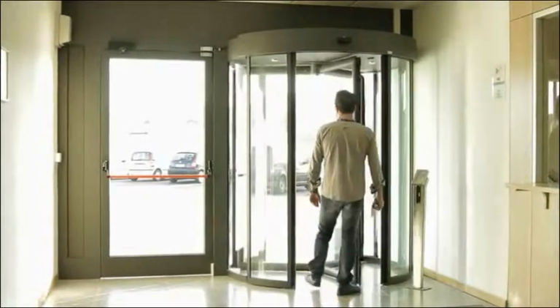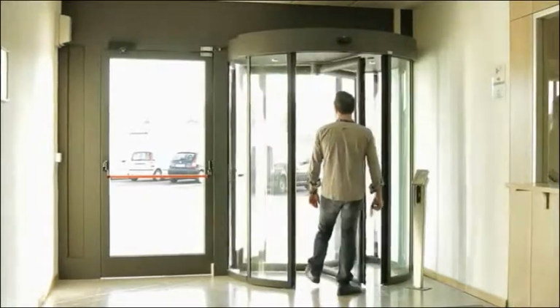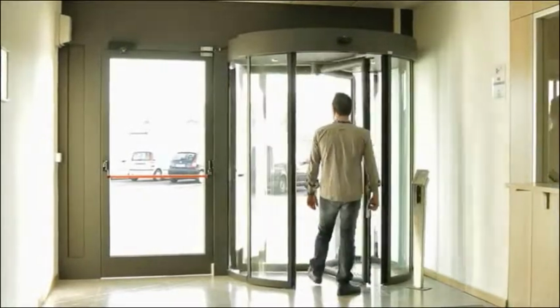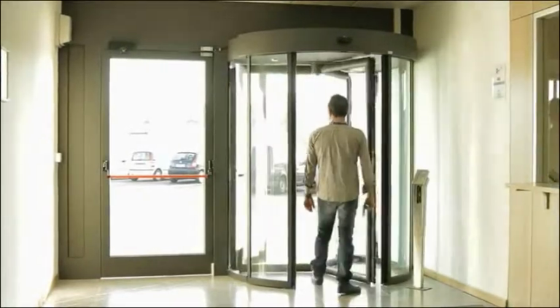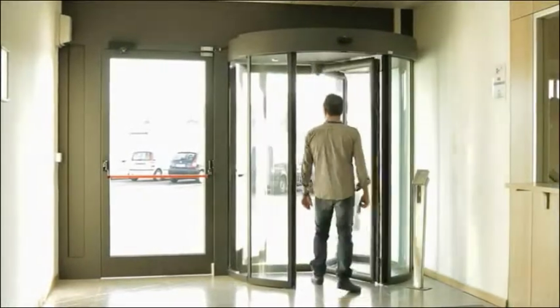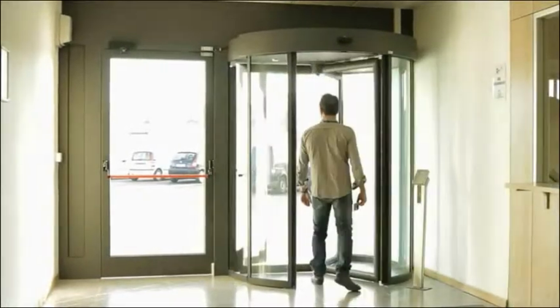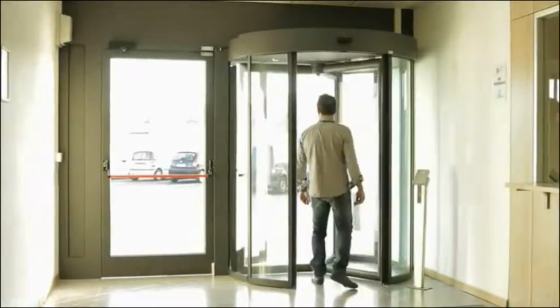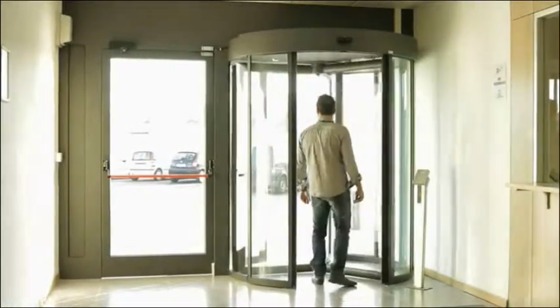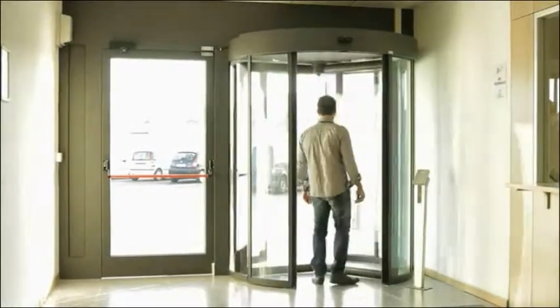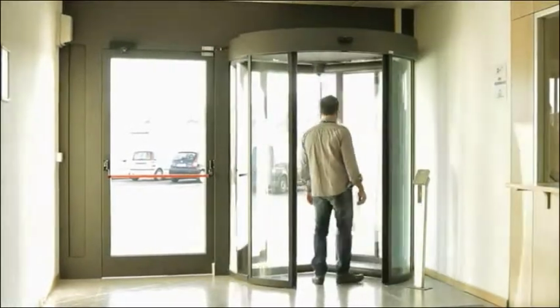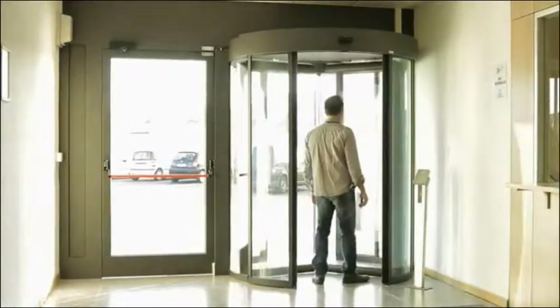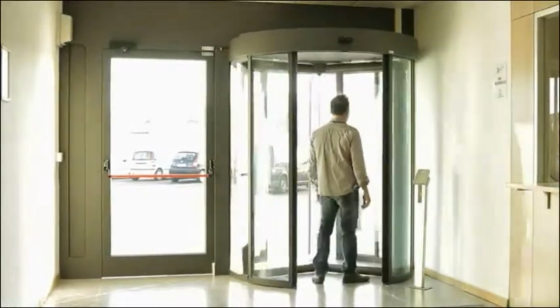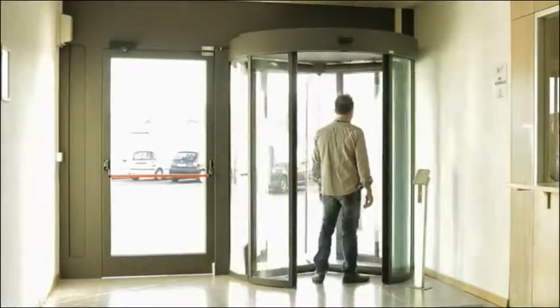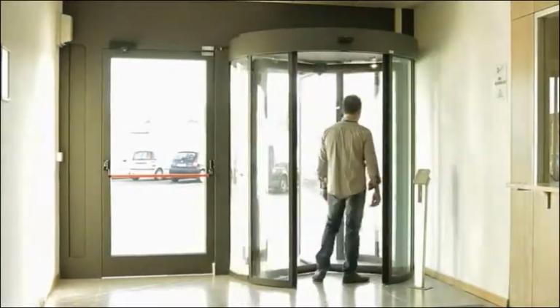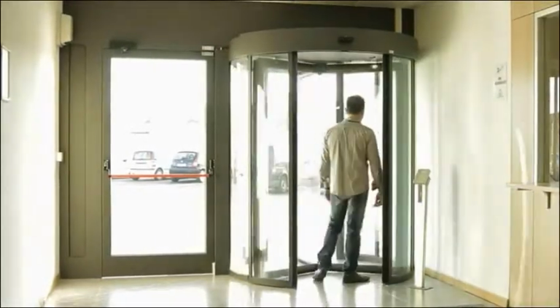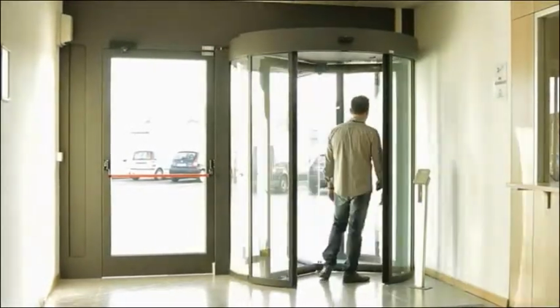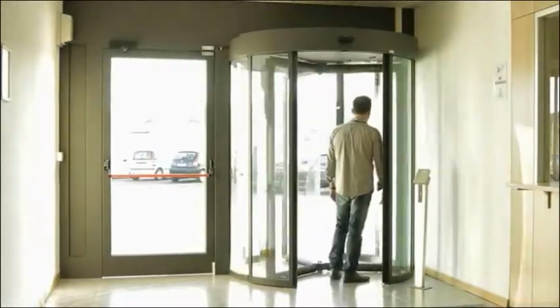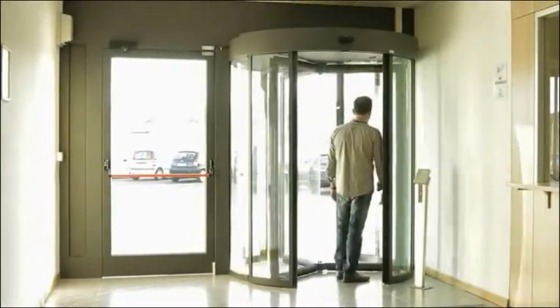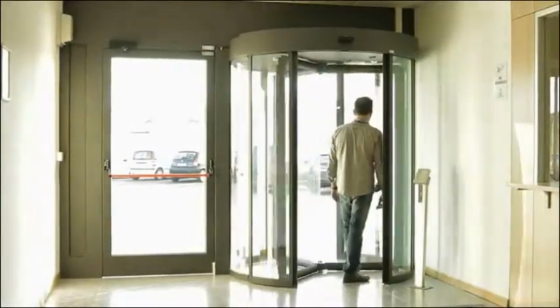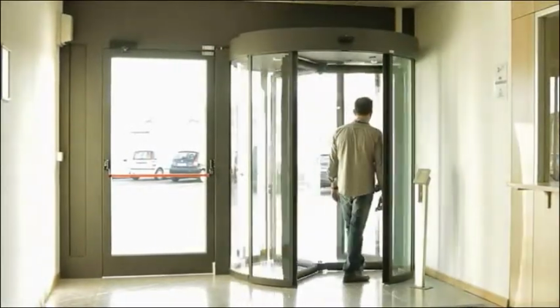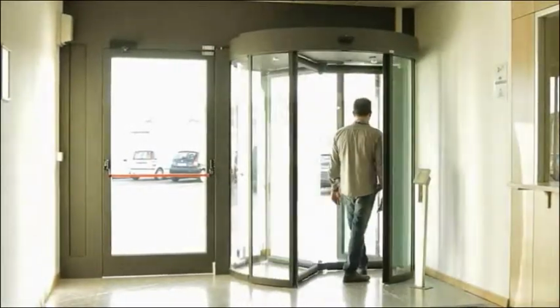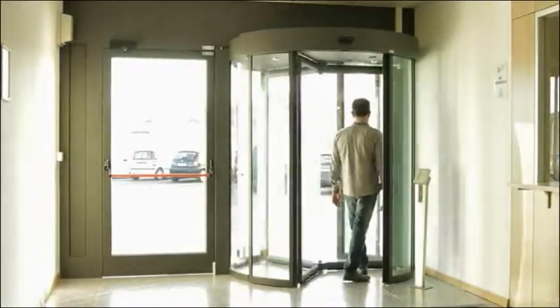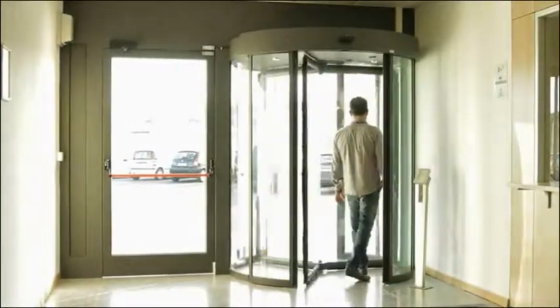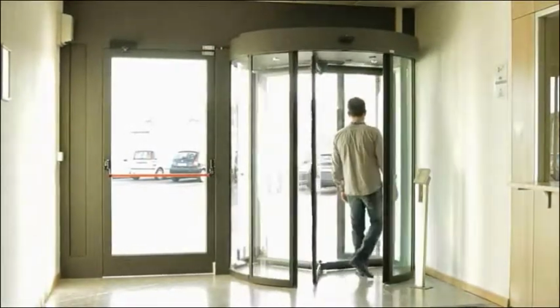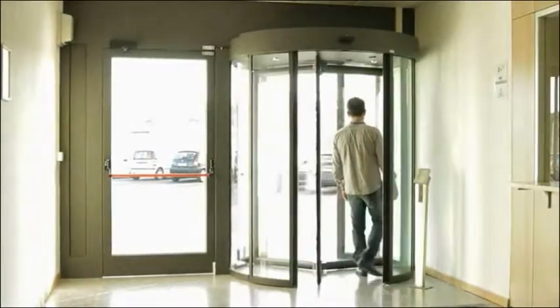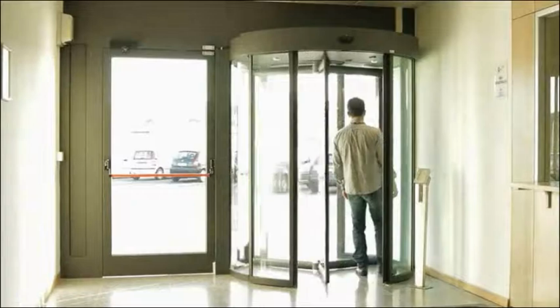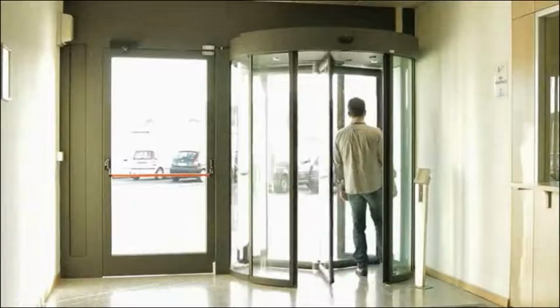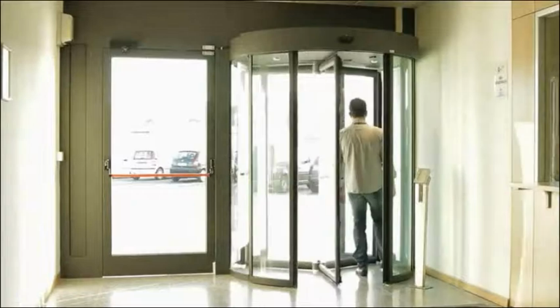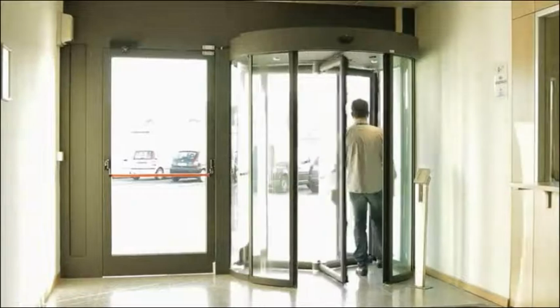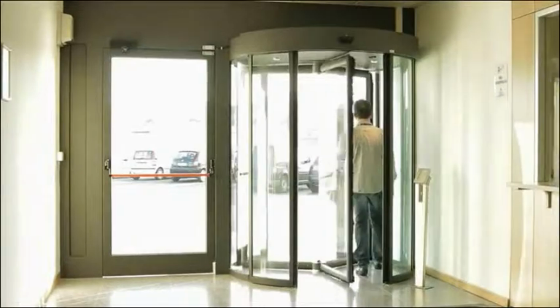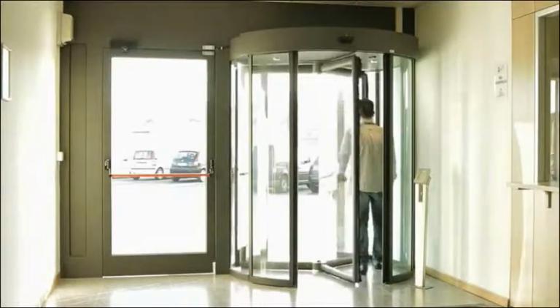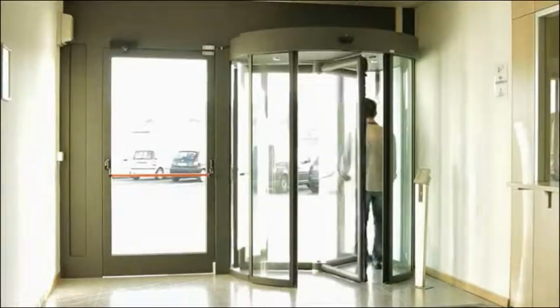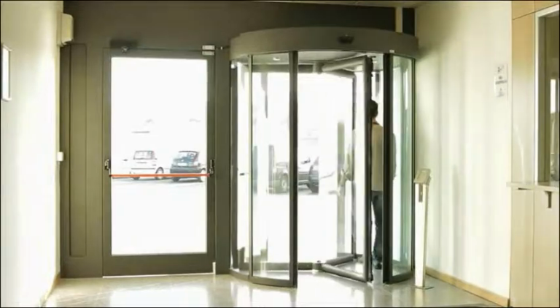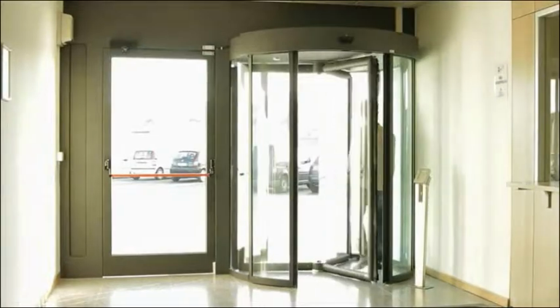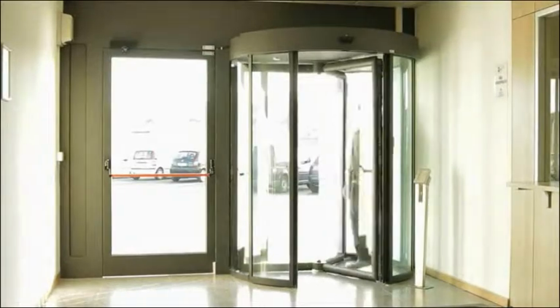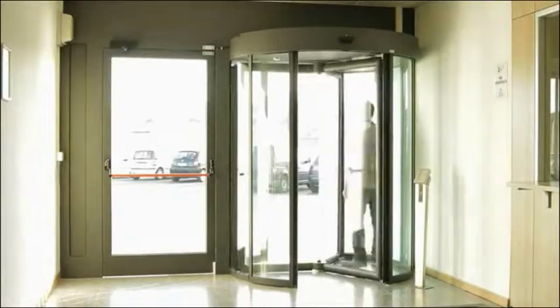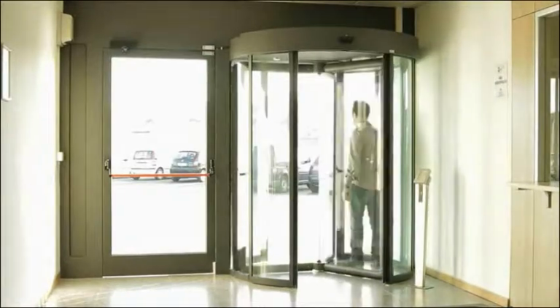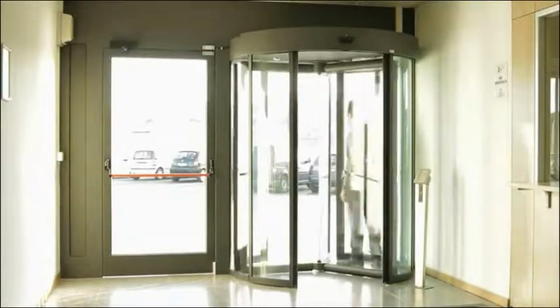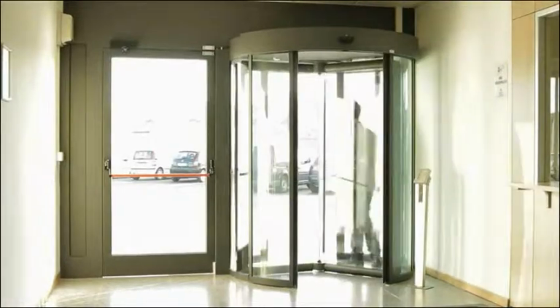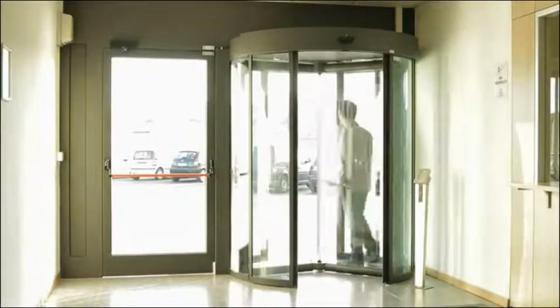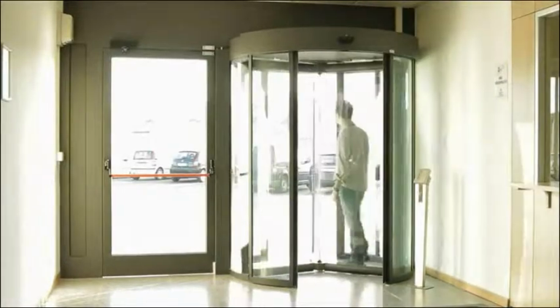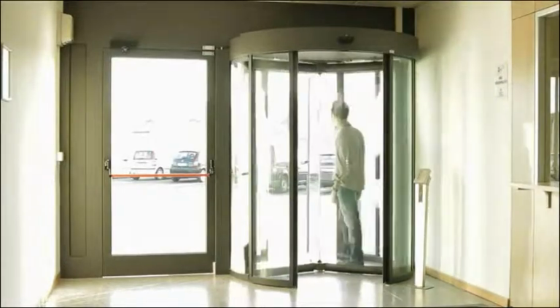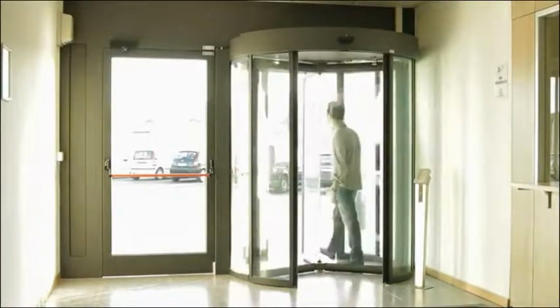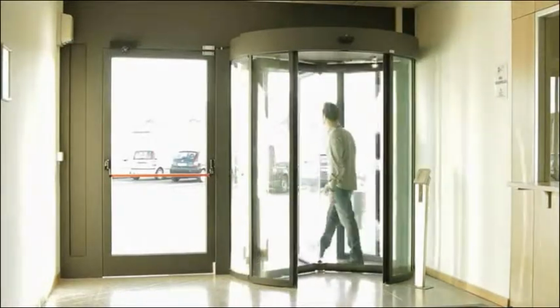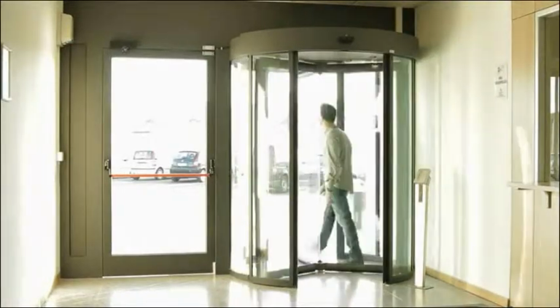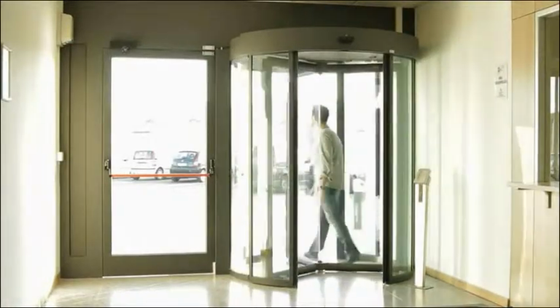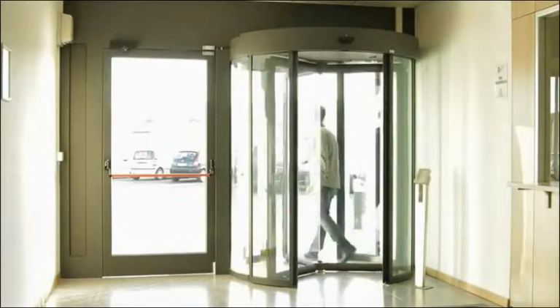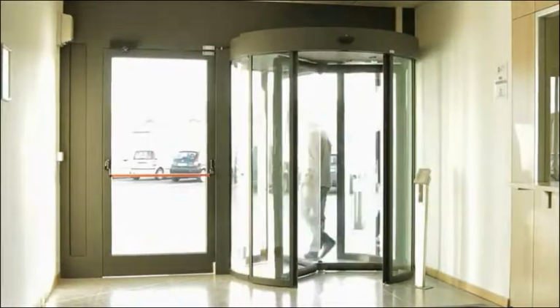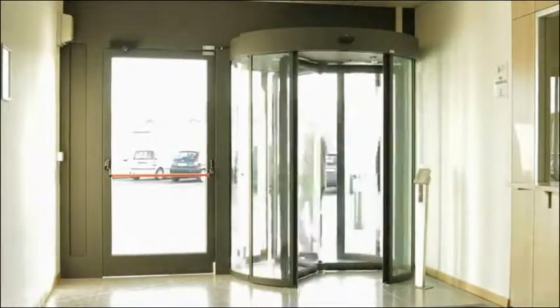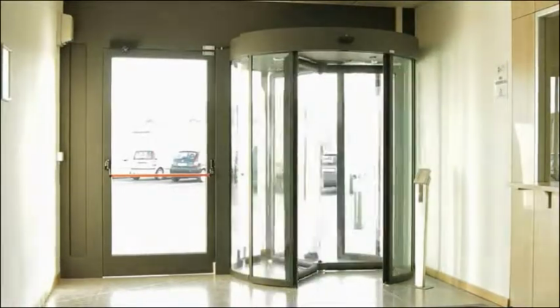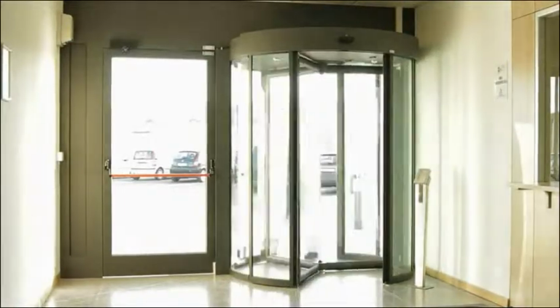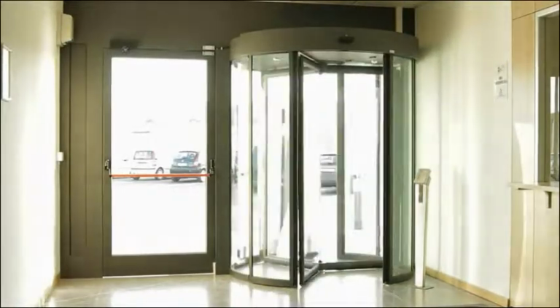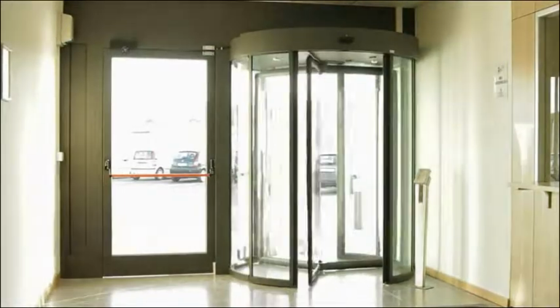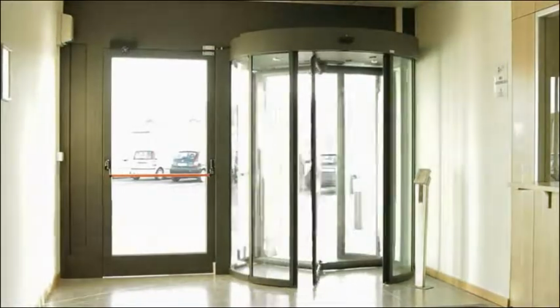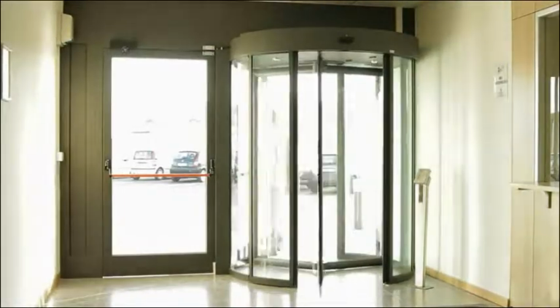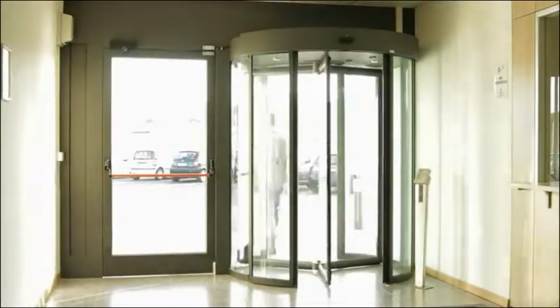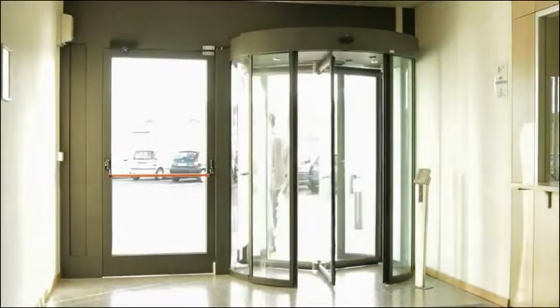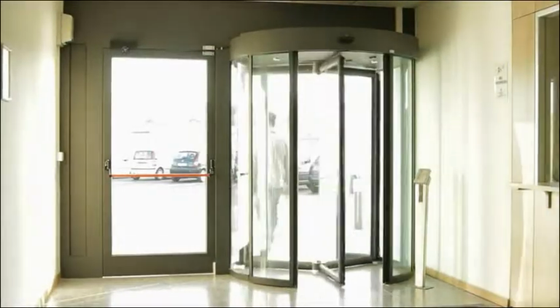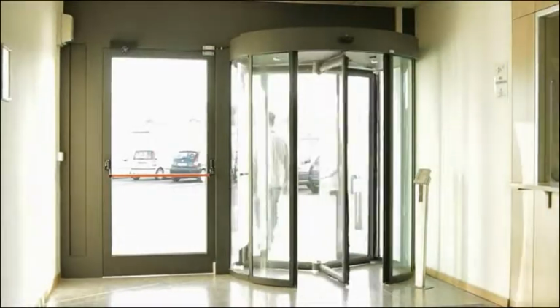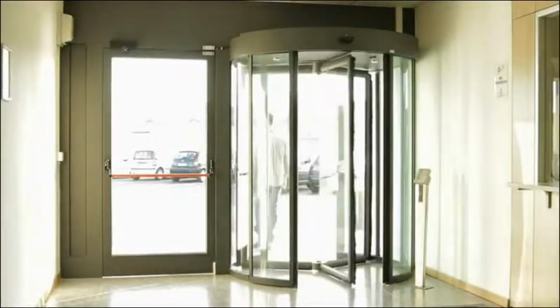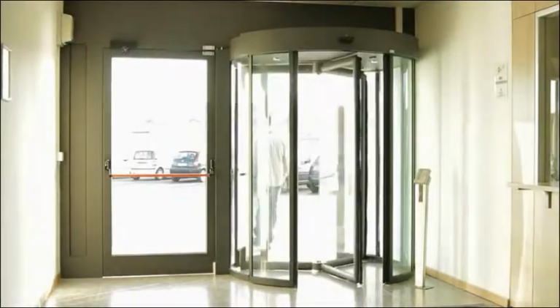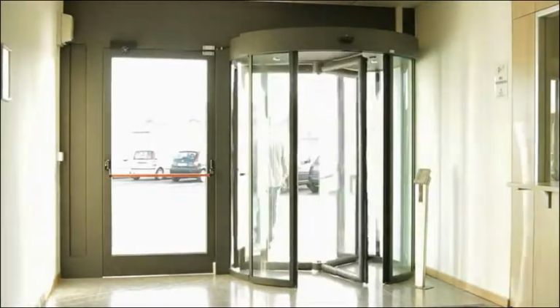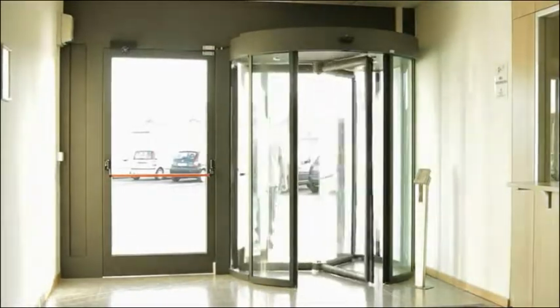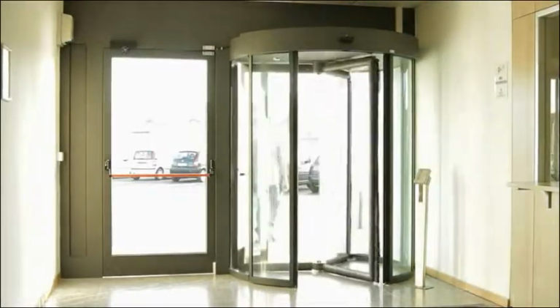Notice the electric emergency exit door on the left, and the horizontal and vertical frames extending up to the ceiling.